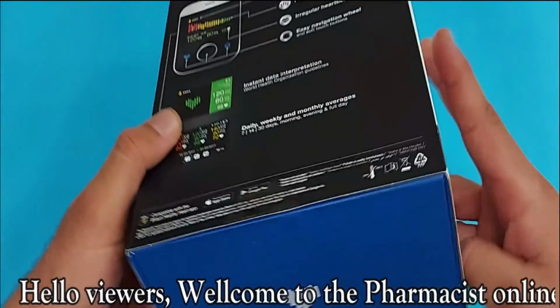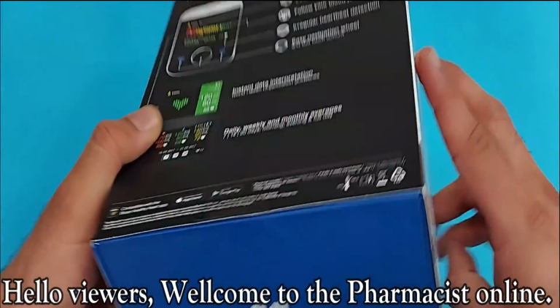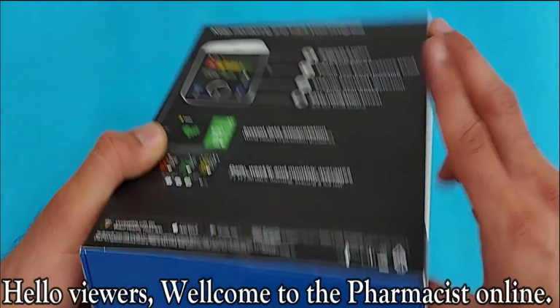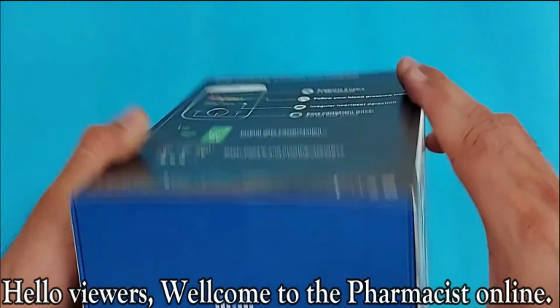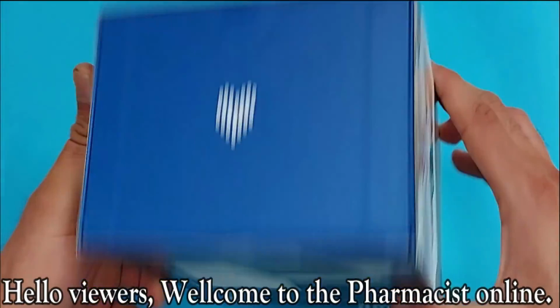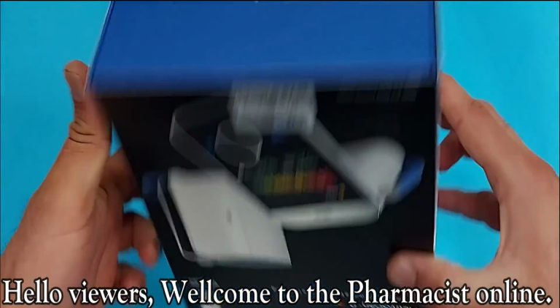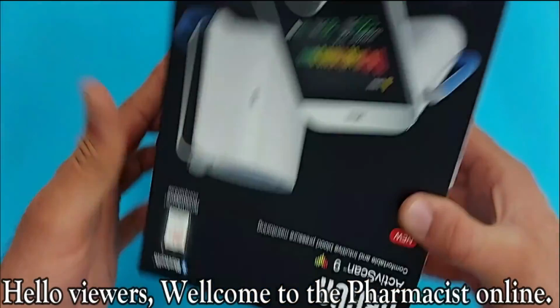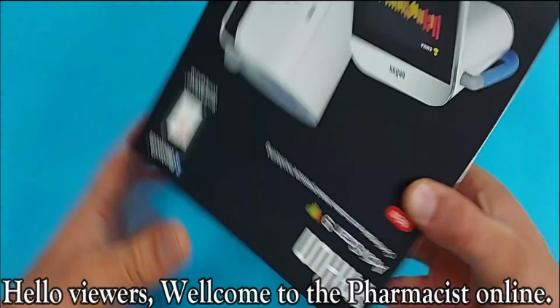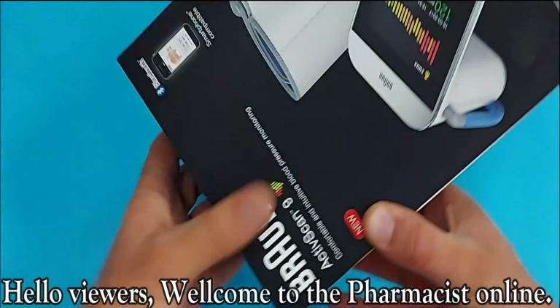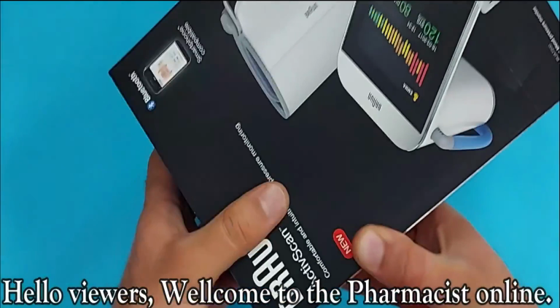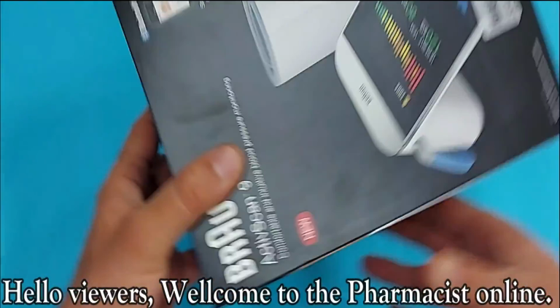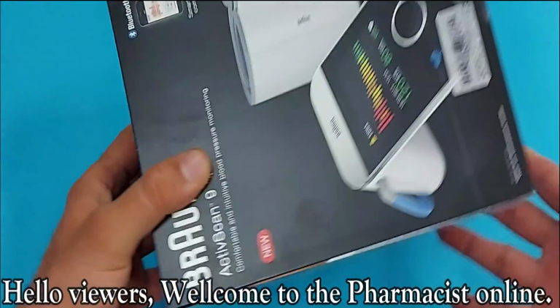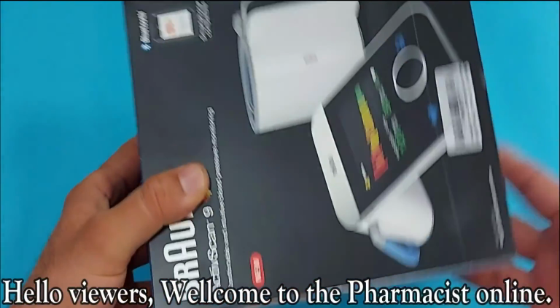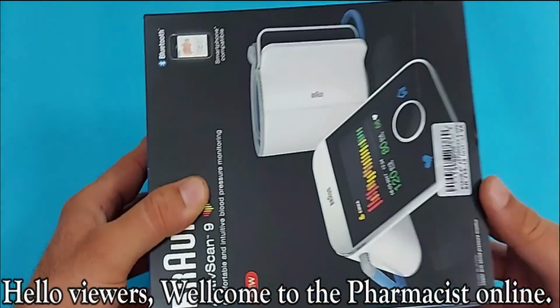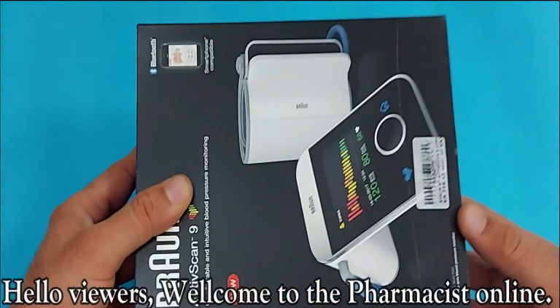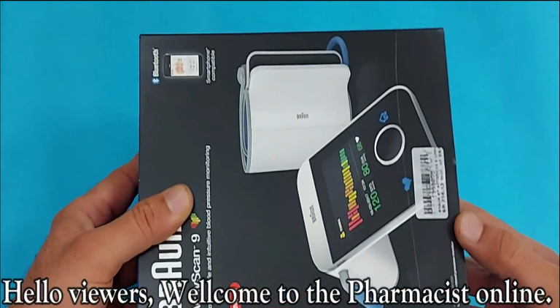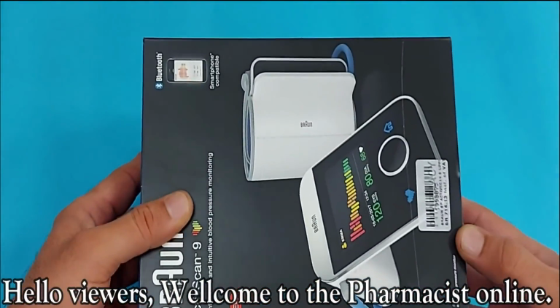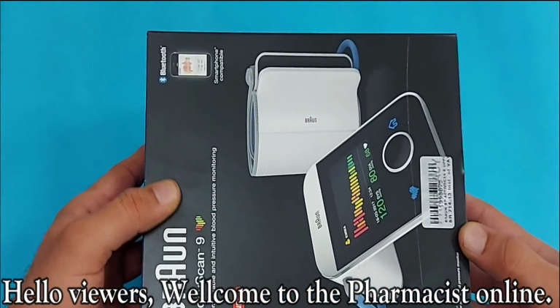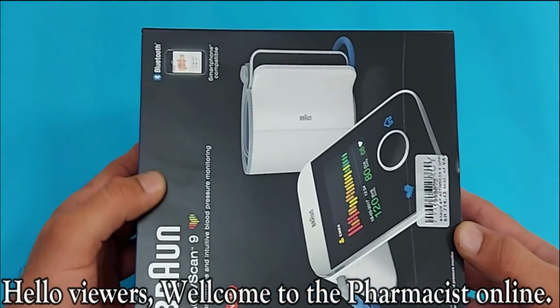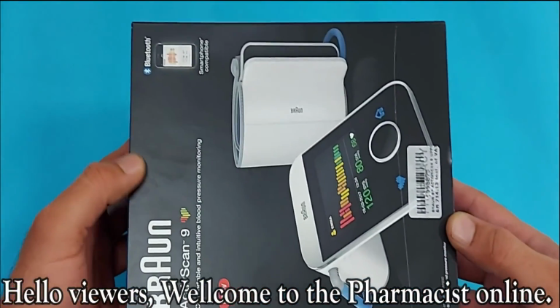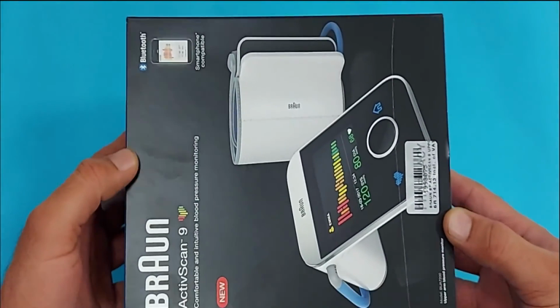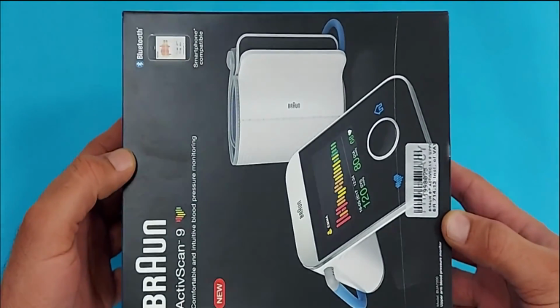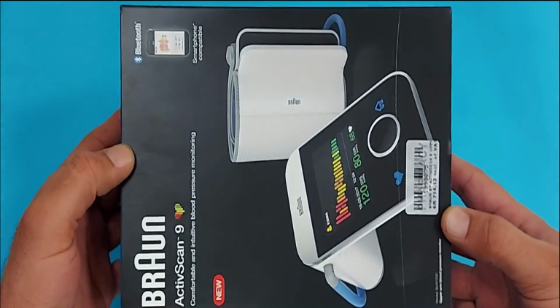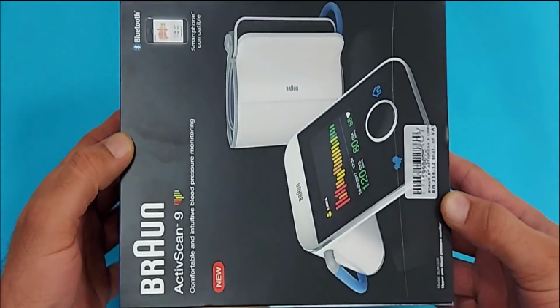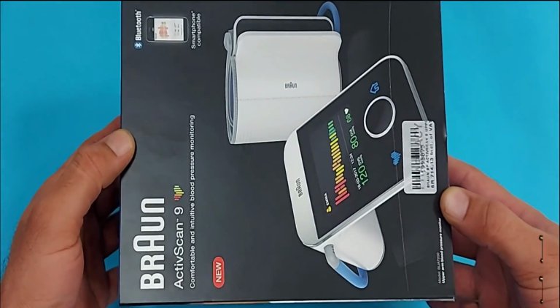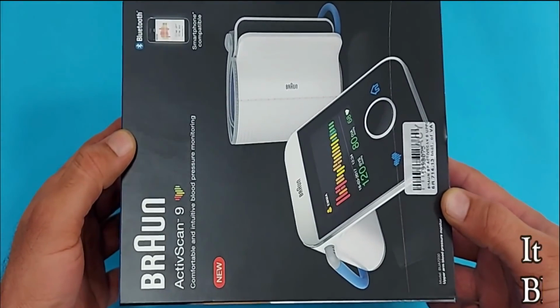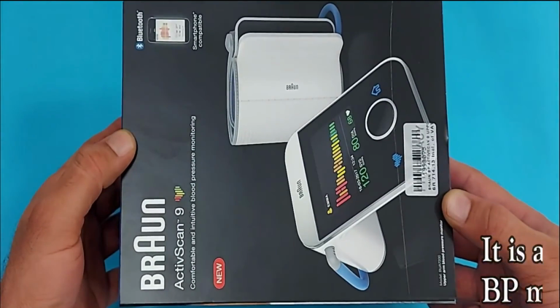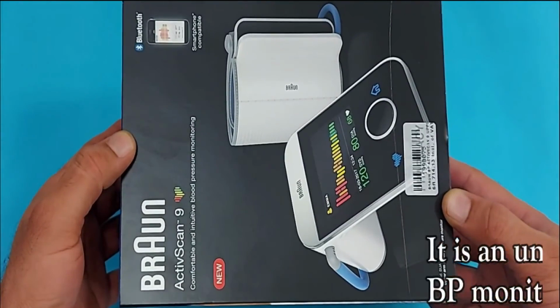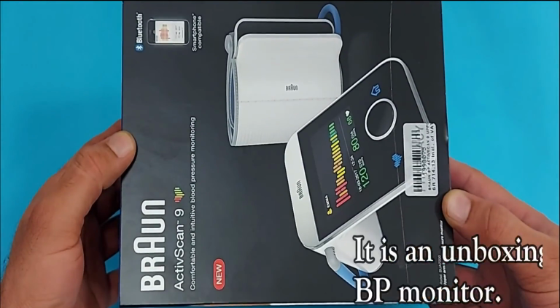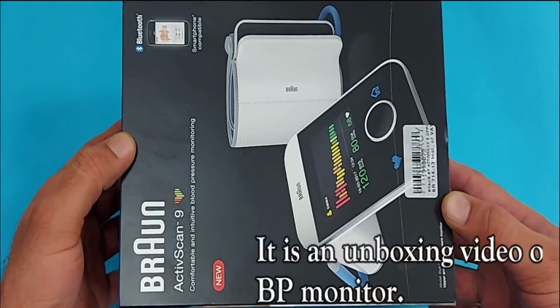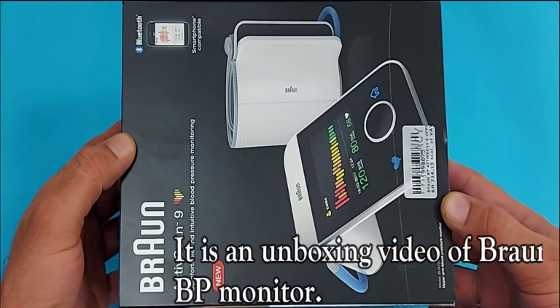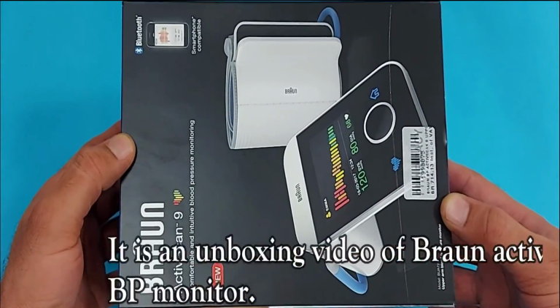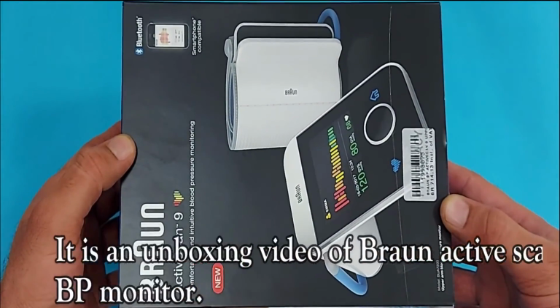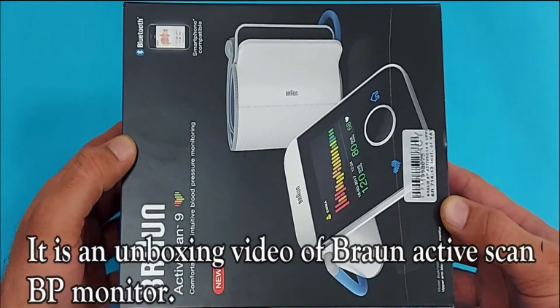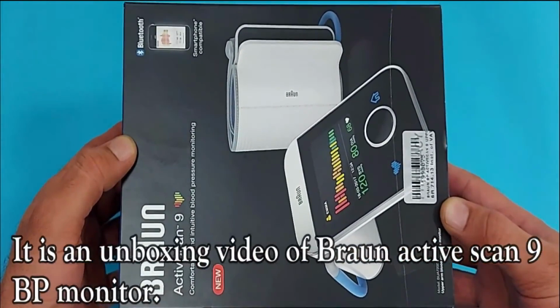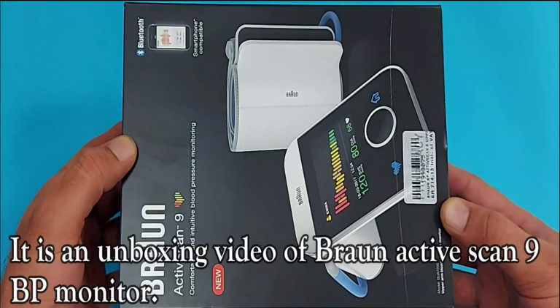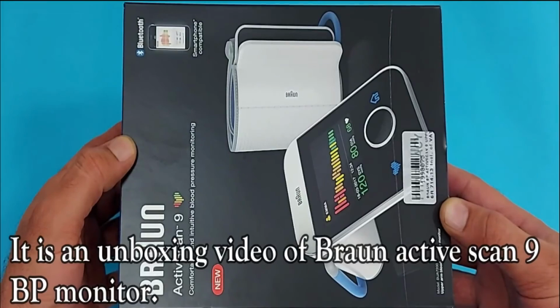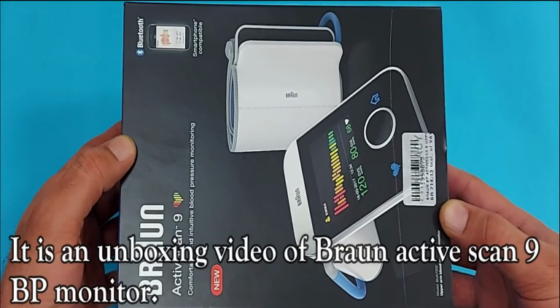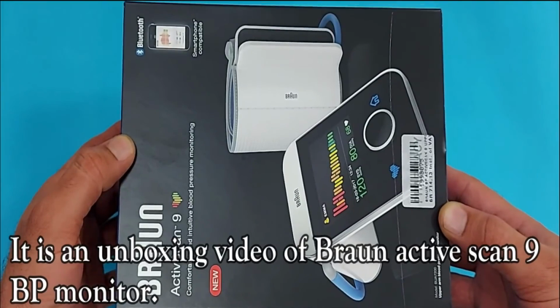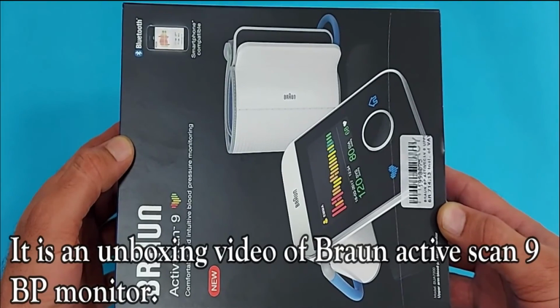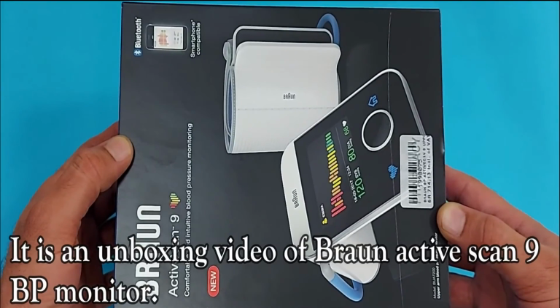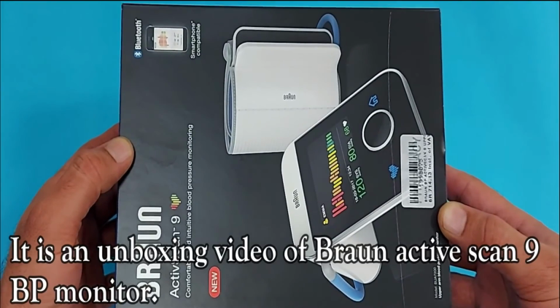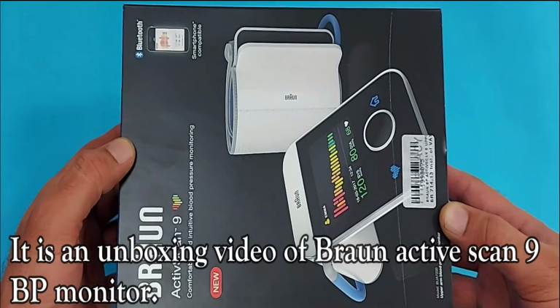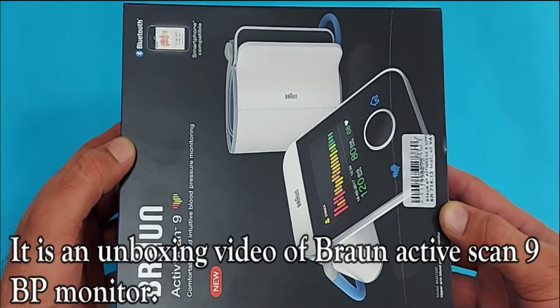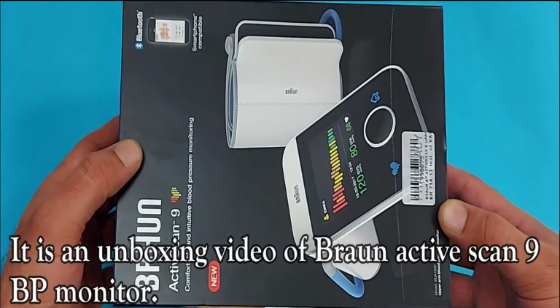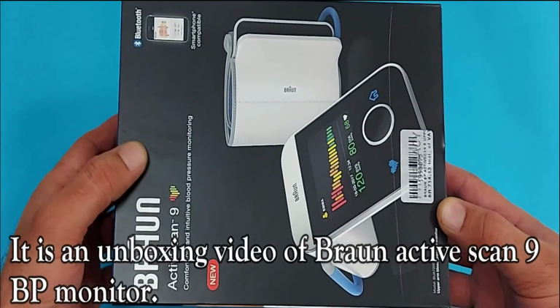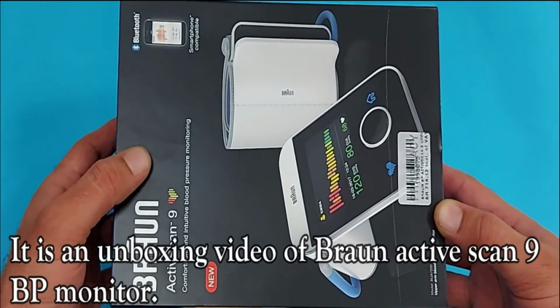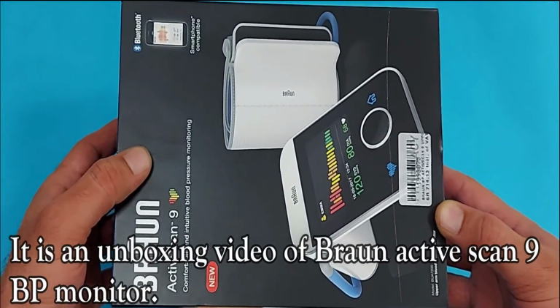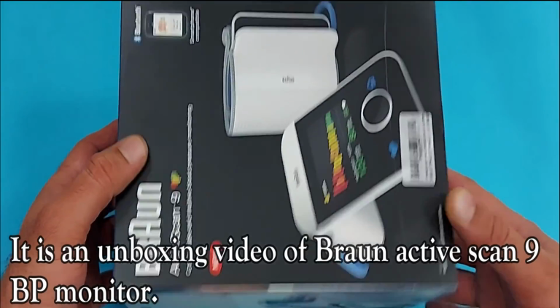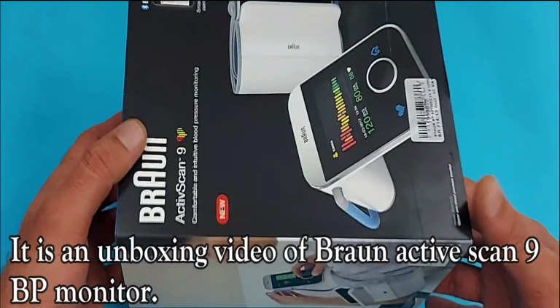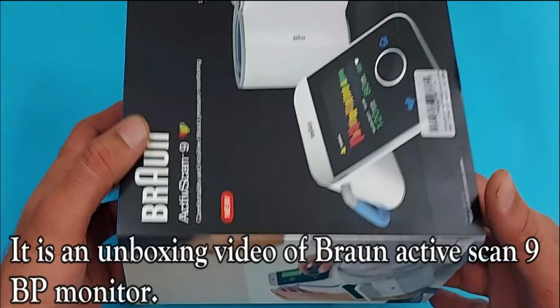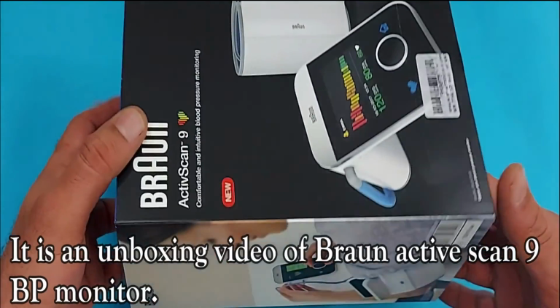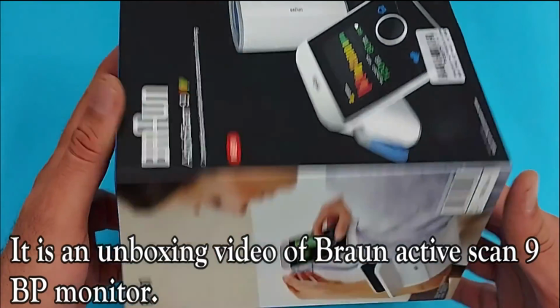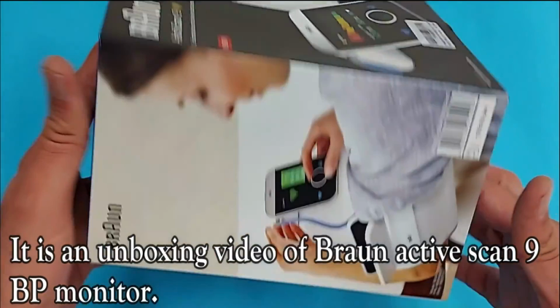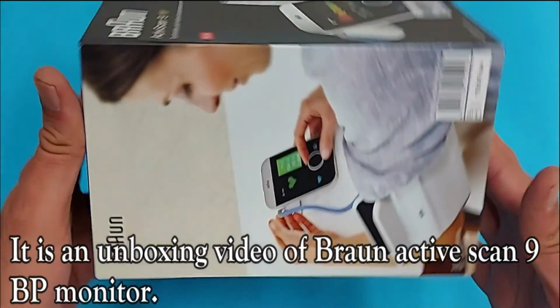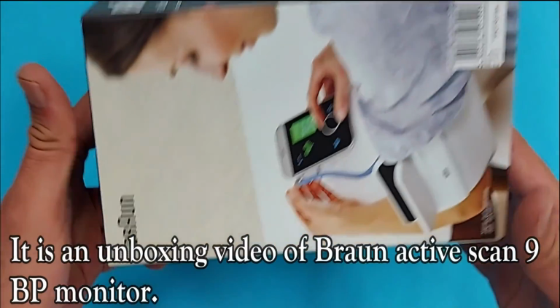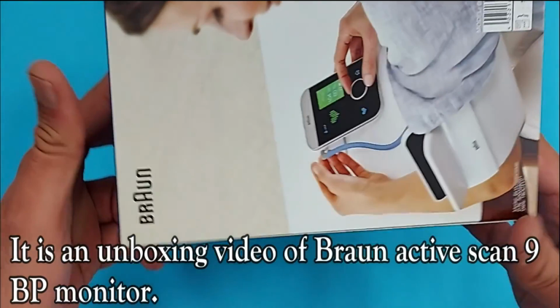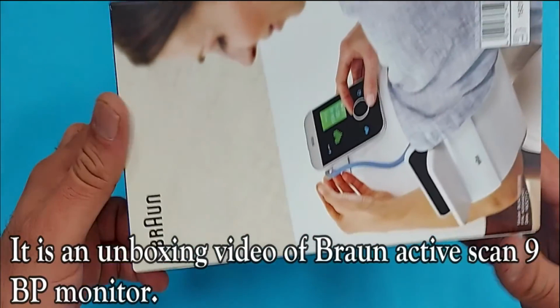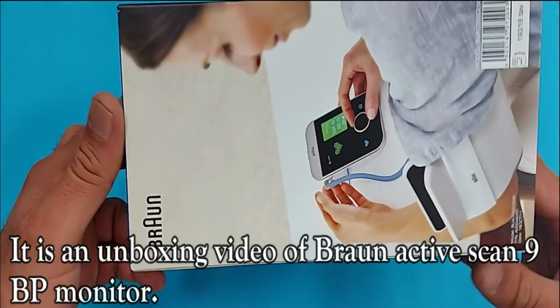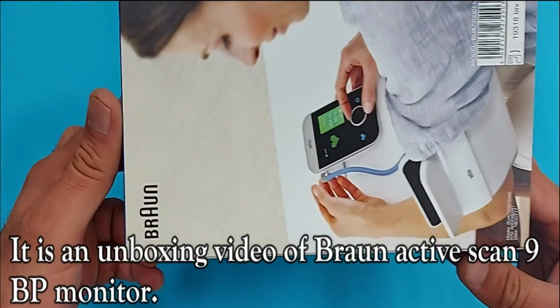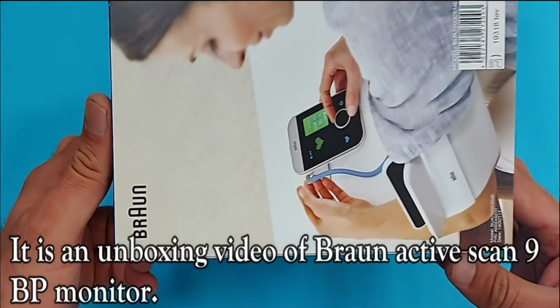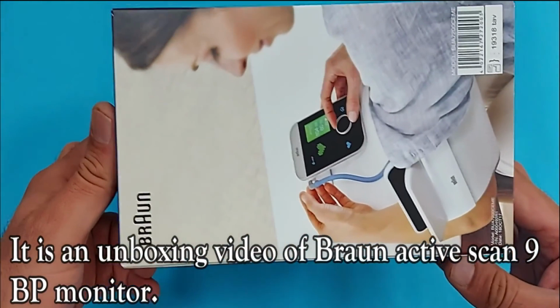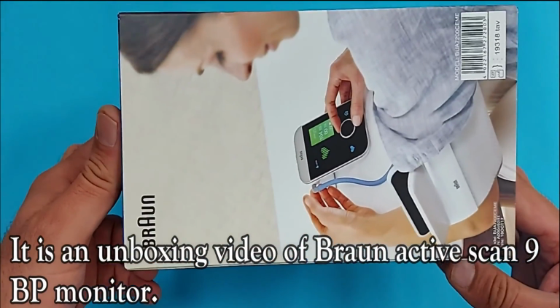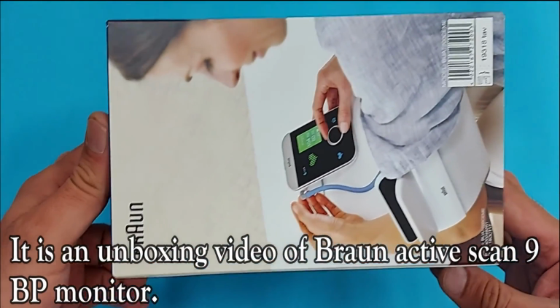Hello viewers! Welcome to the Pharmacist online. It is an unboxing video of Brown AKSK9 BP monitor.